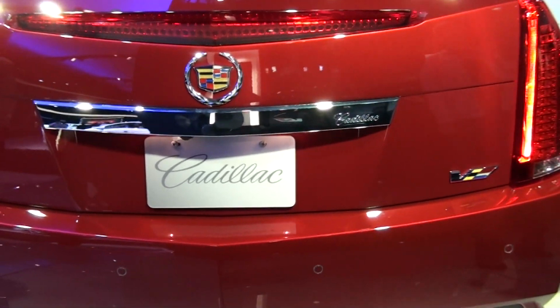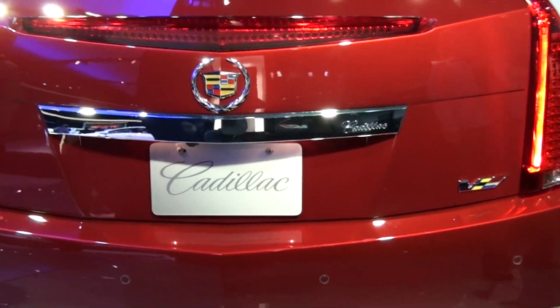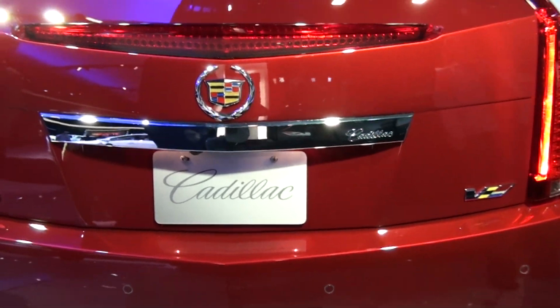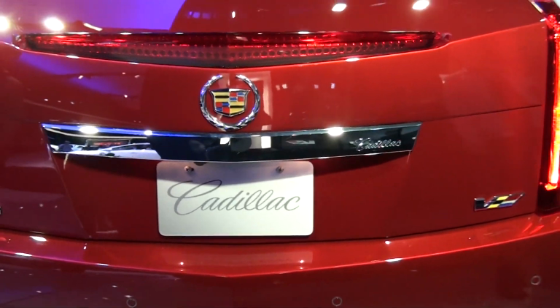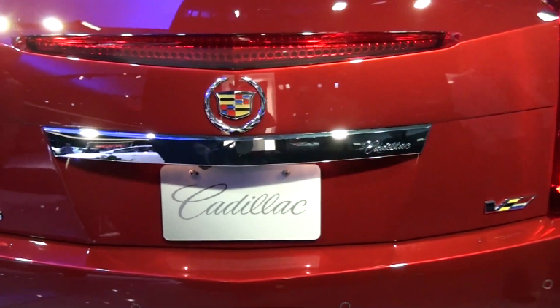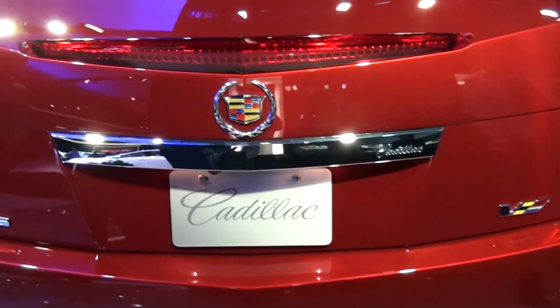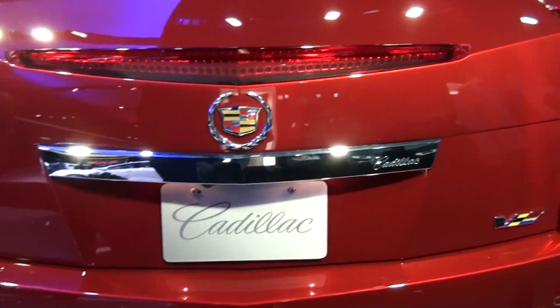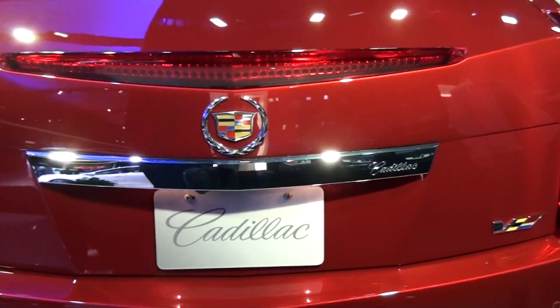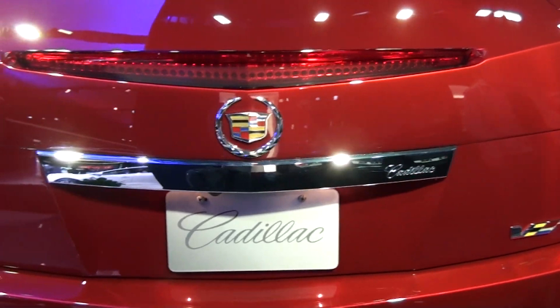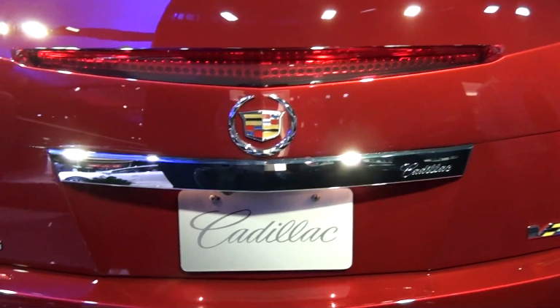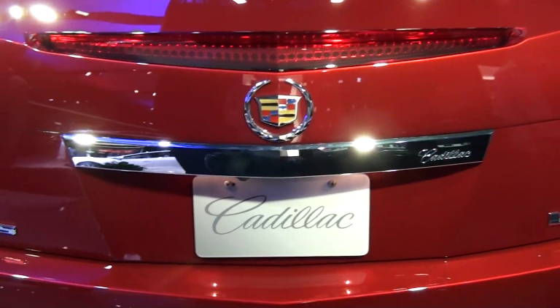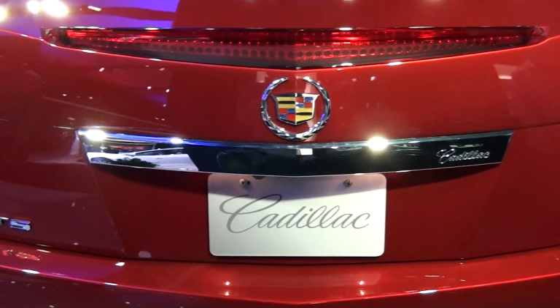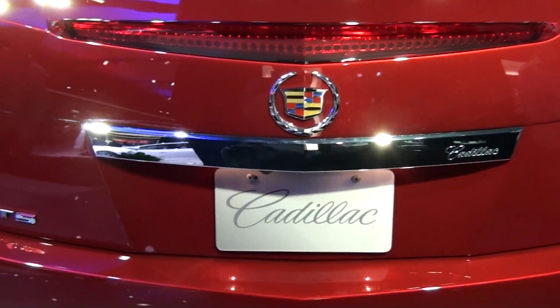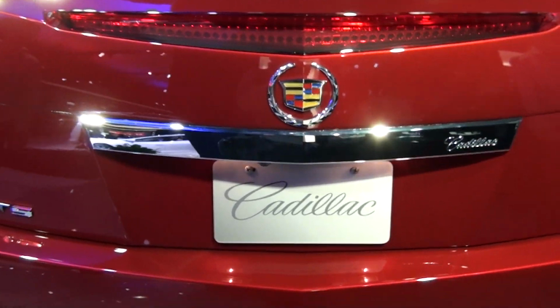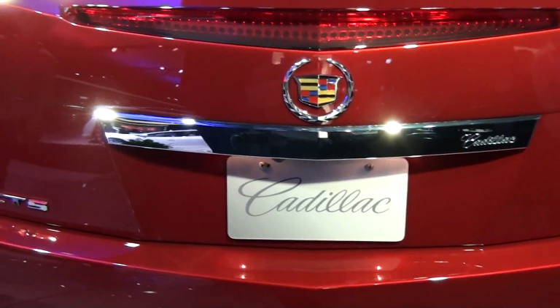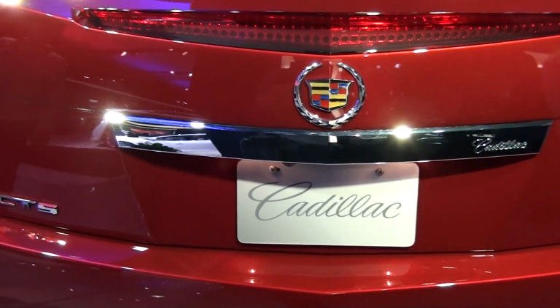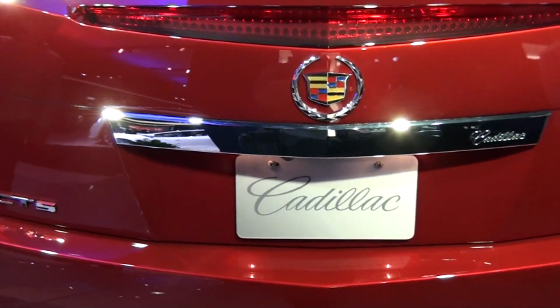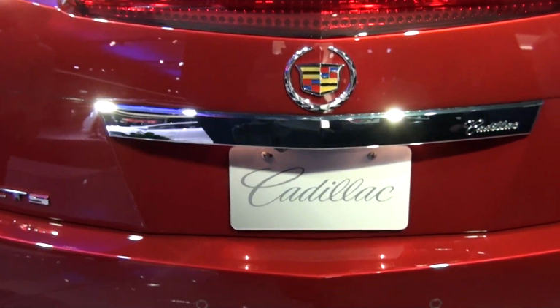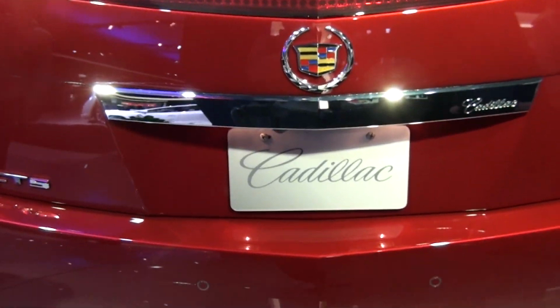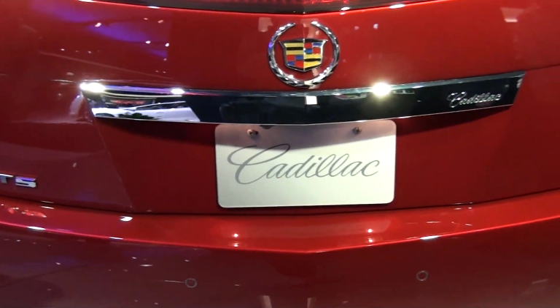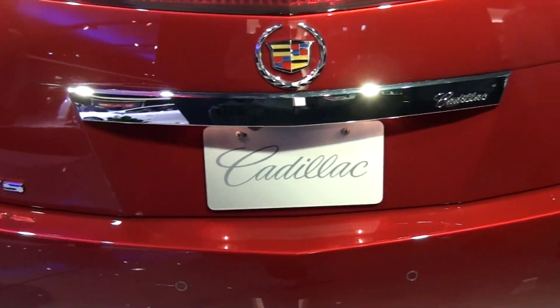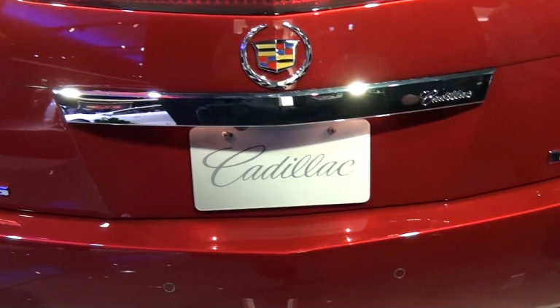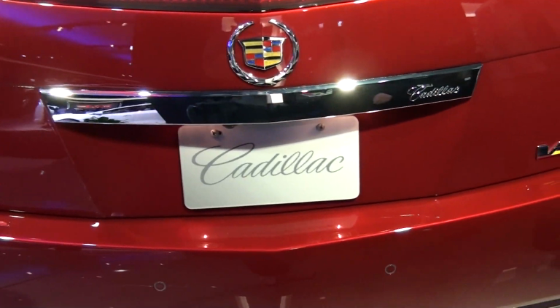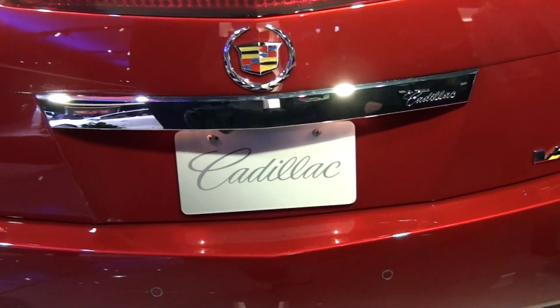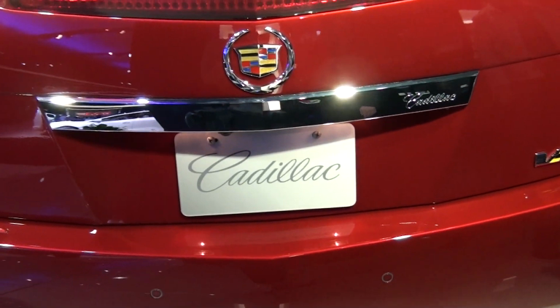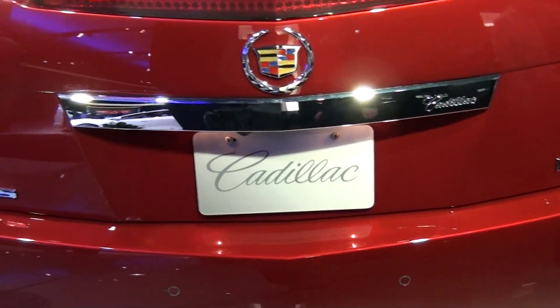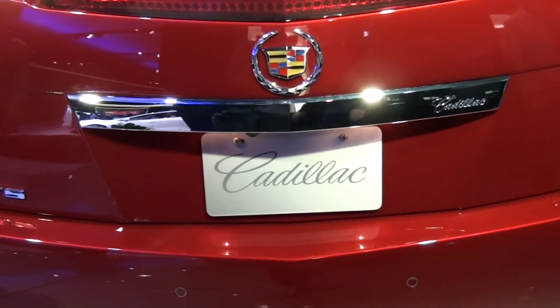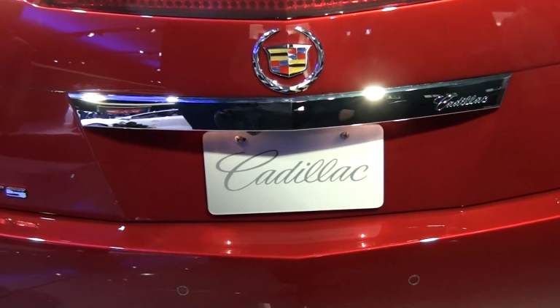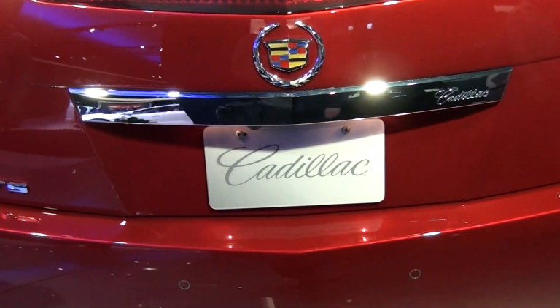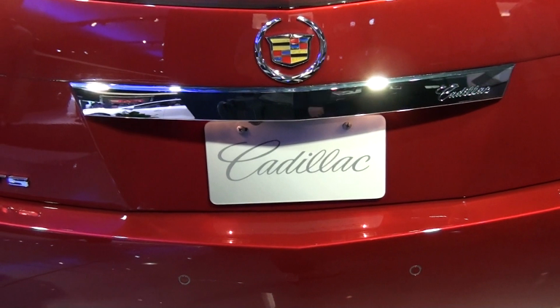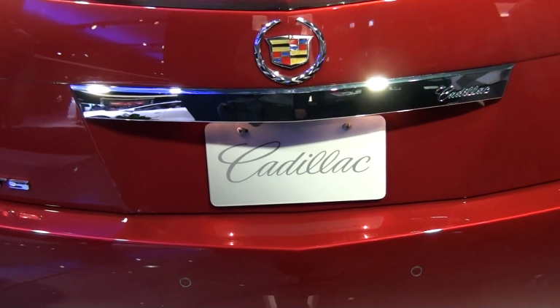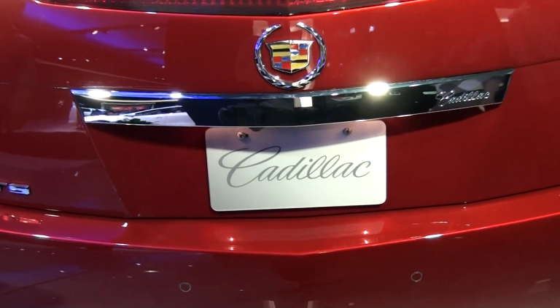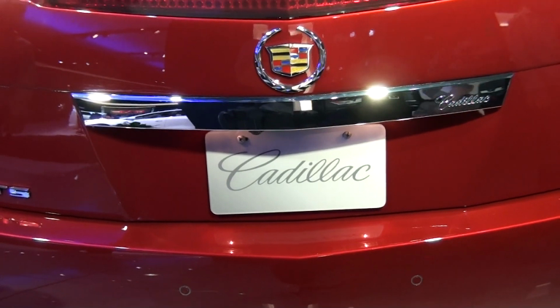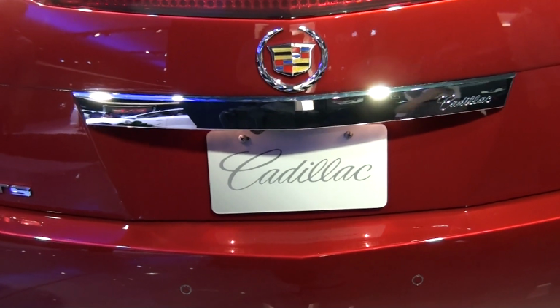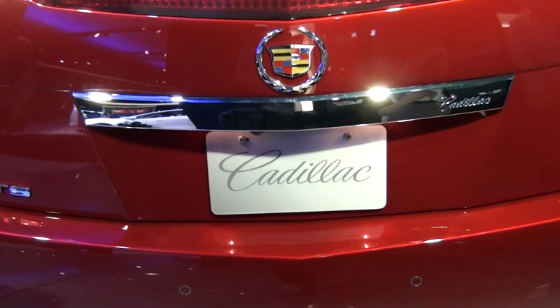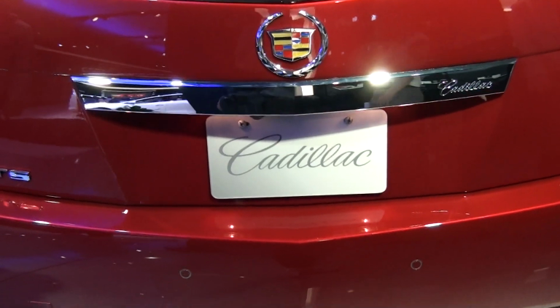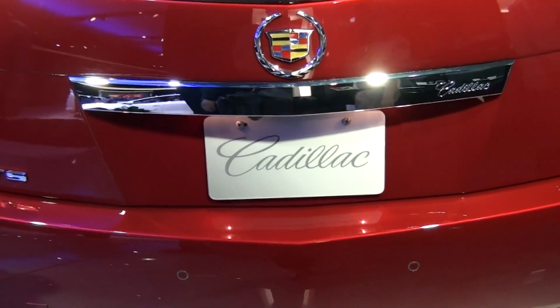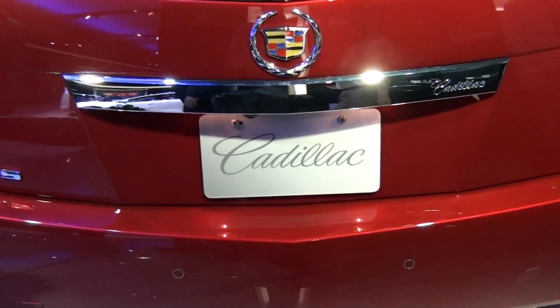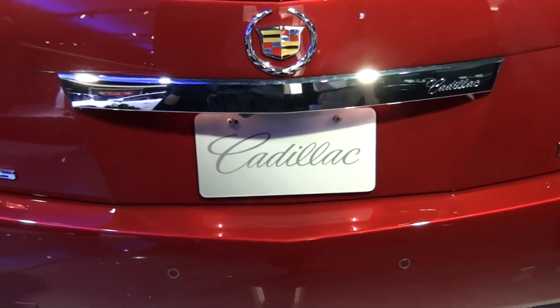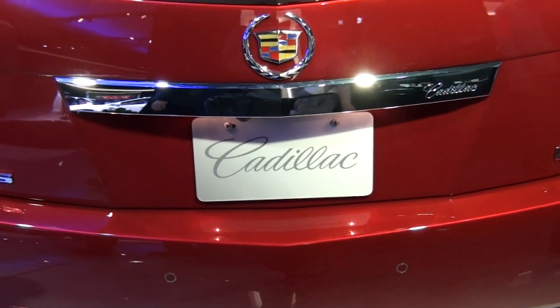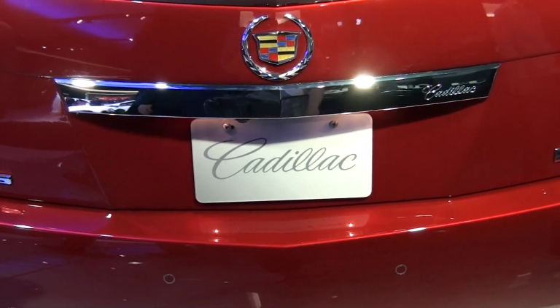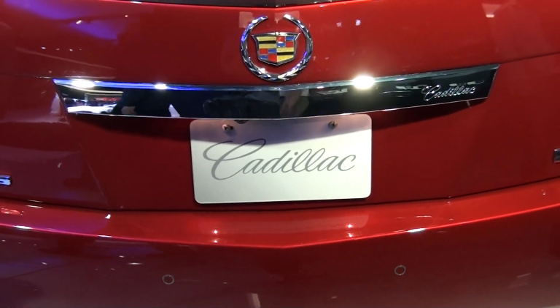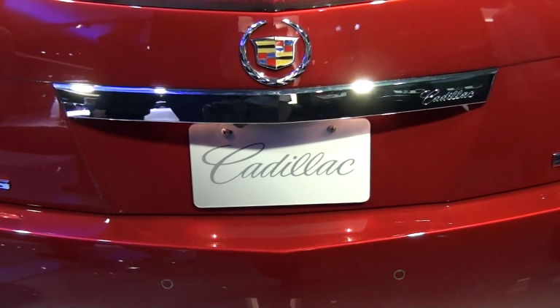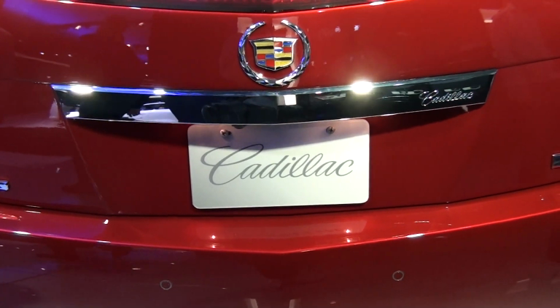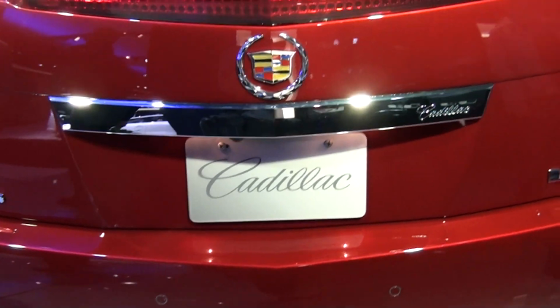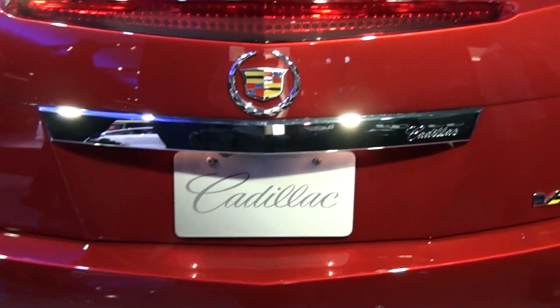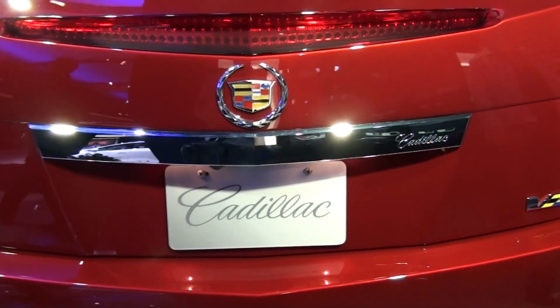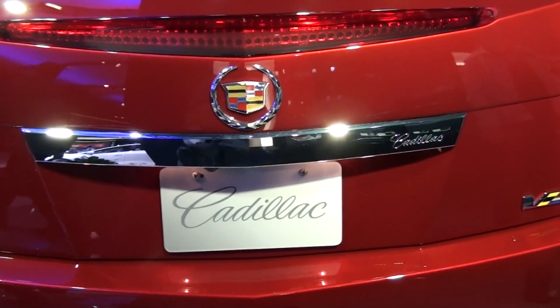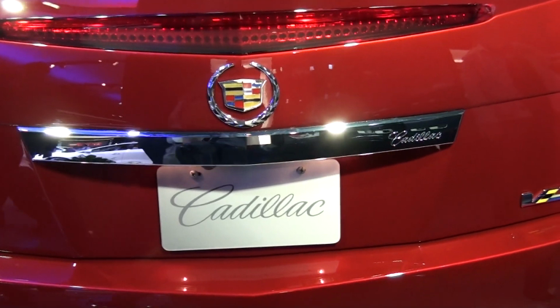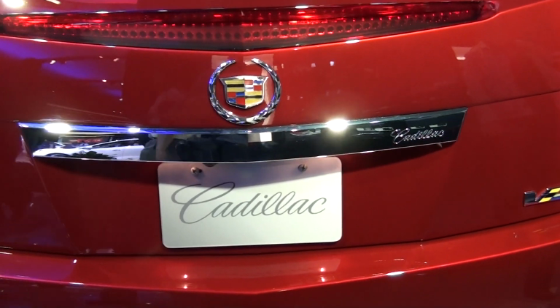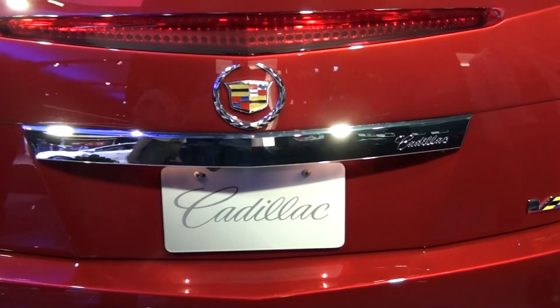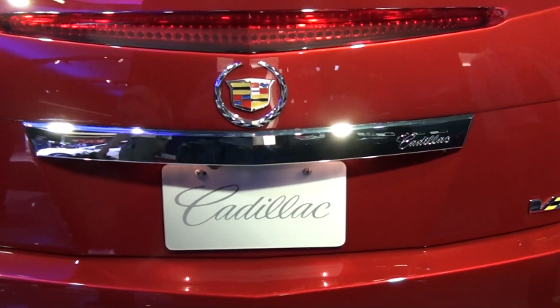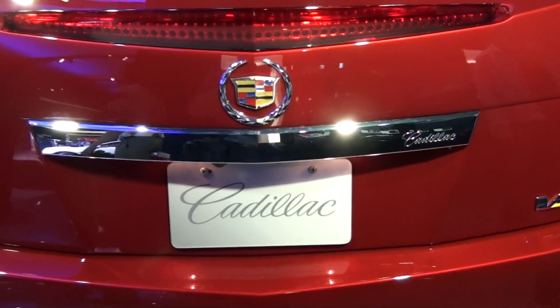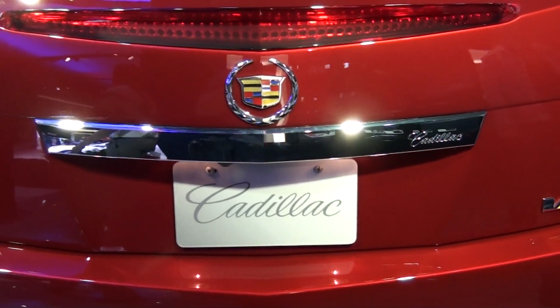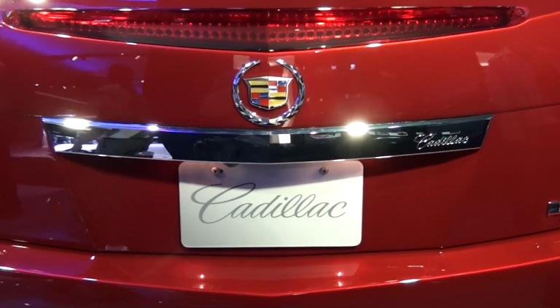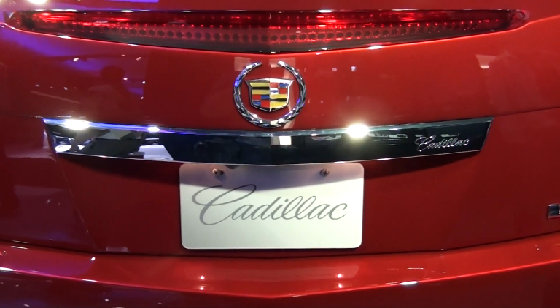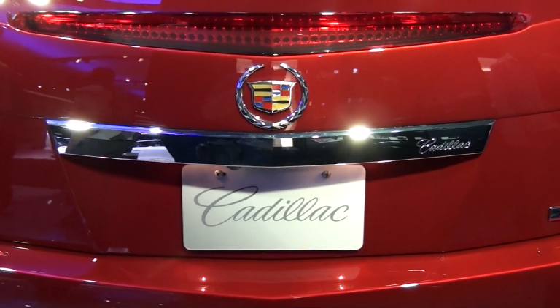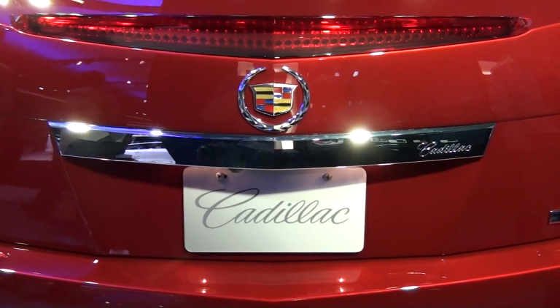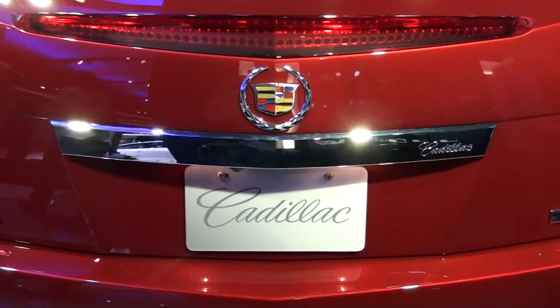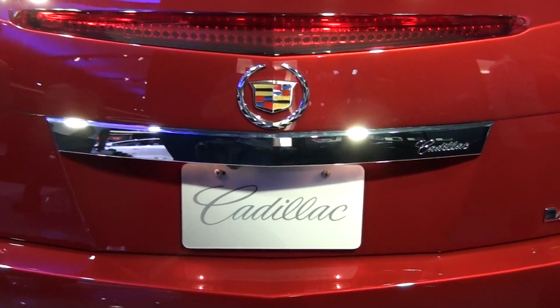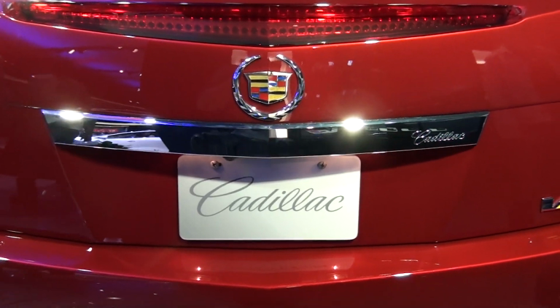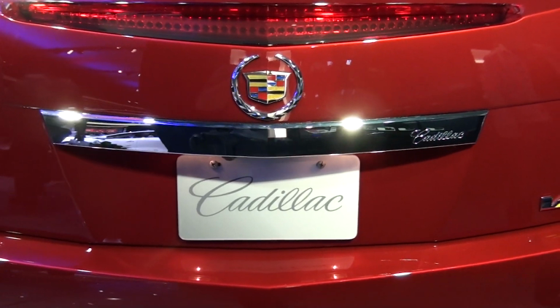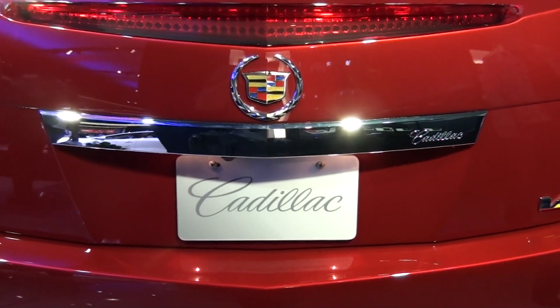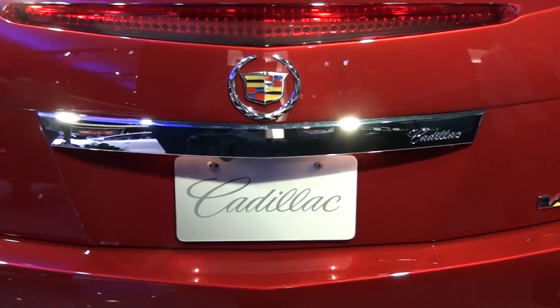We're at the New York Auto Show, April 2011. Hope you enjoyed the video. Thank you.